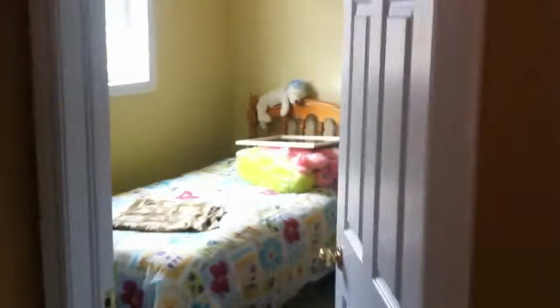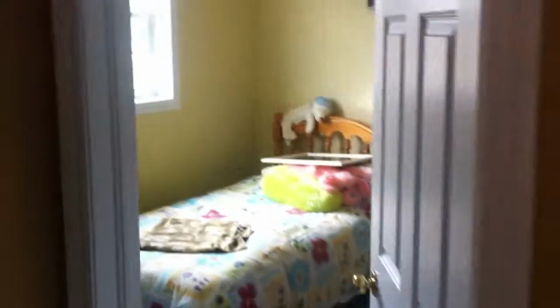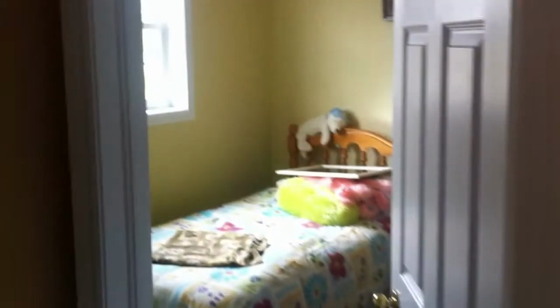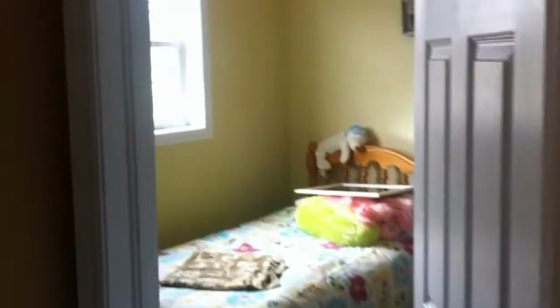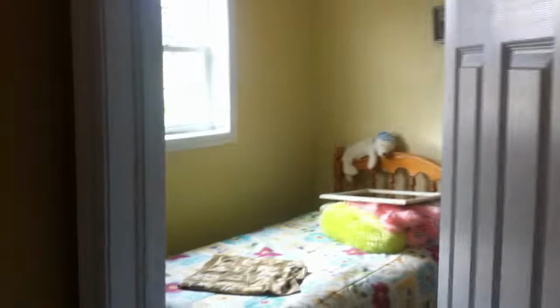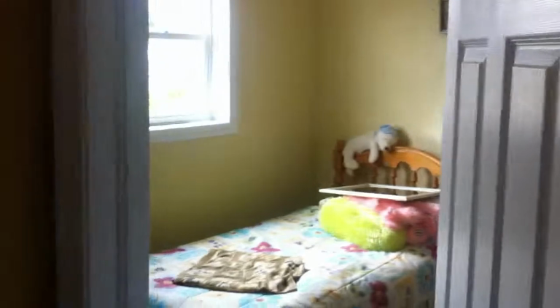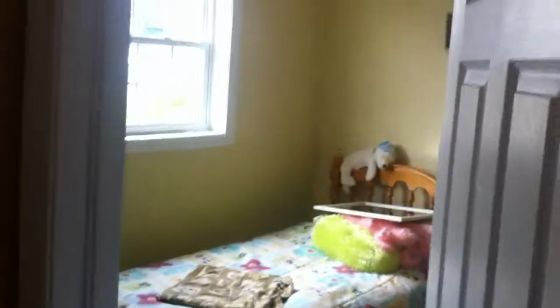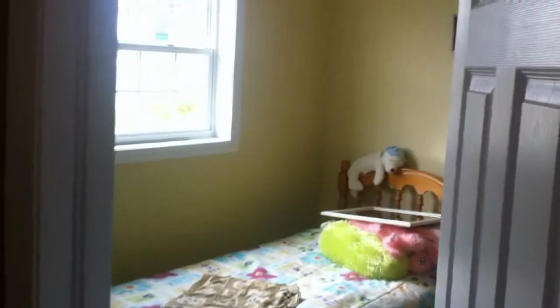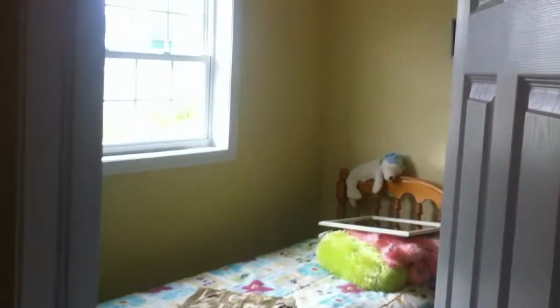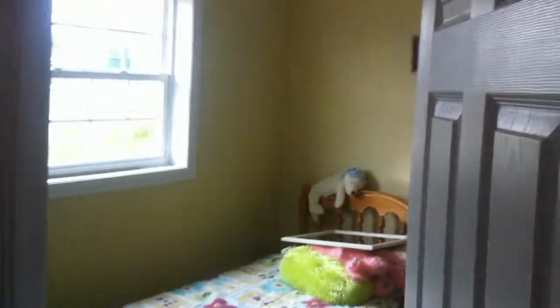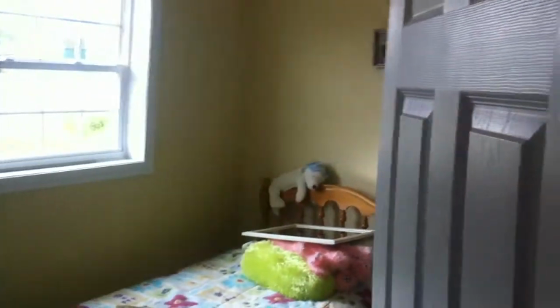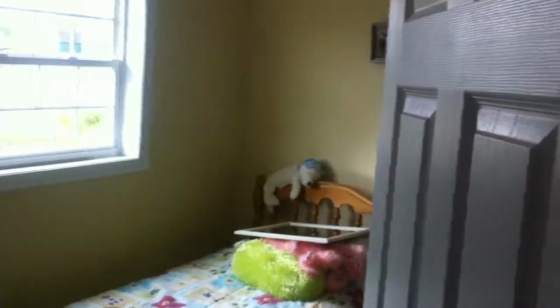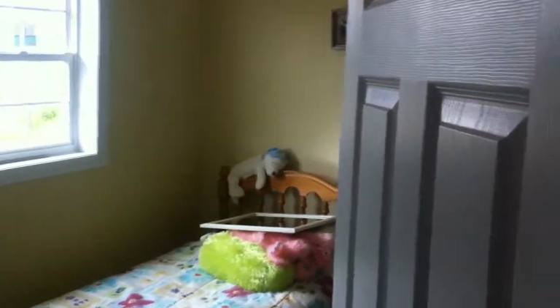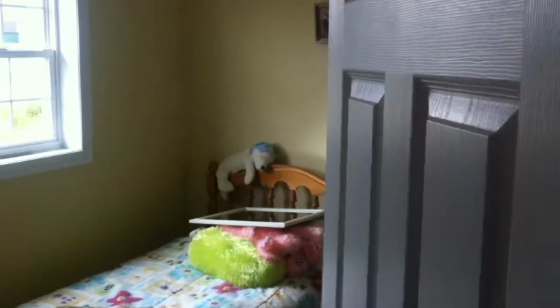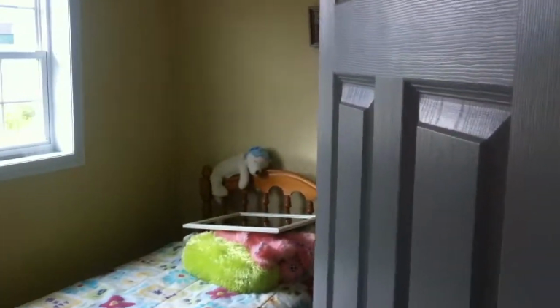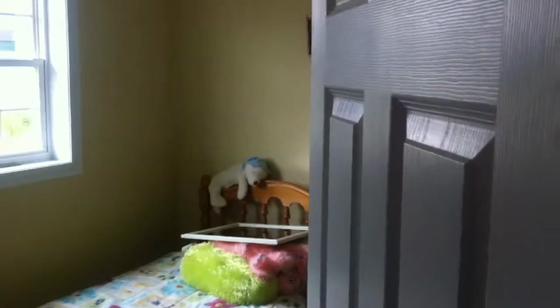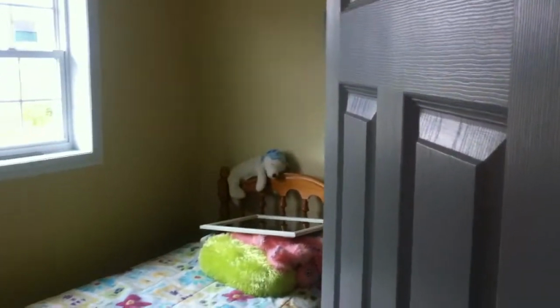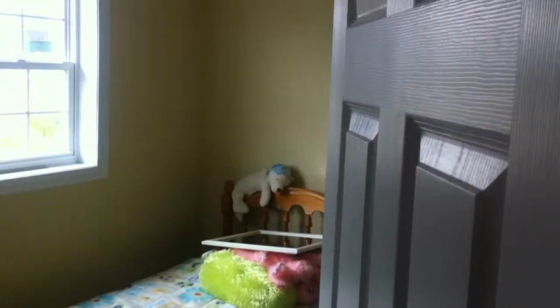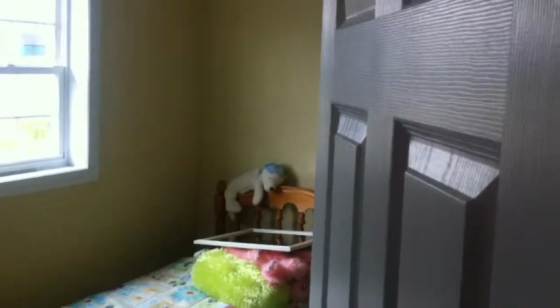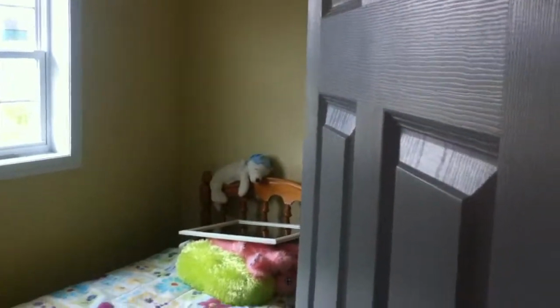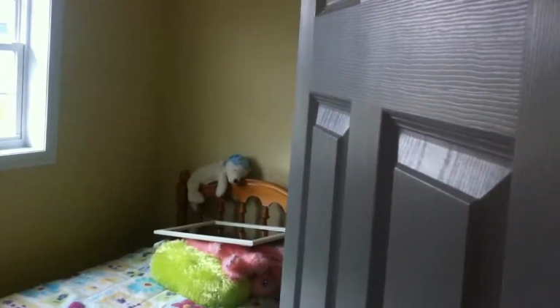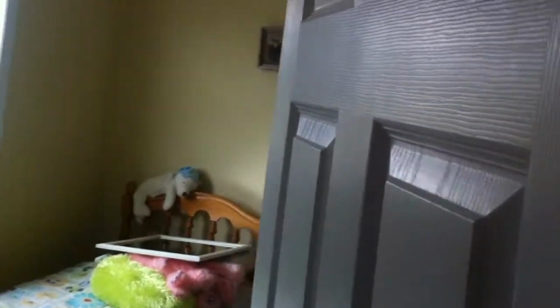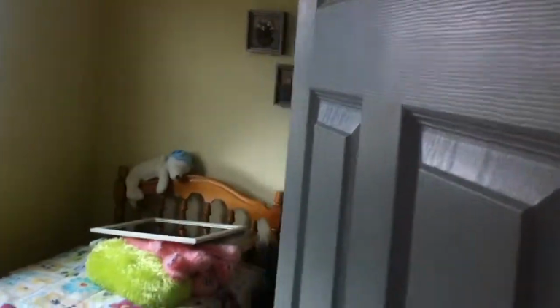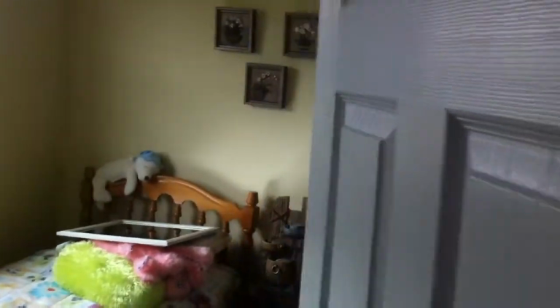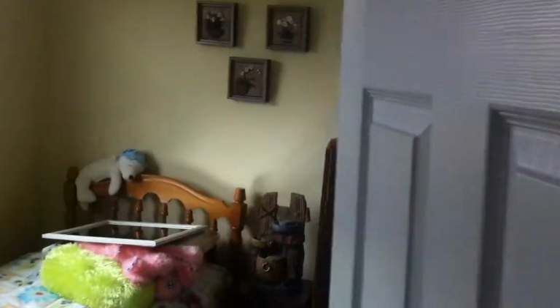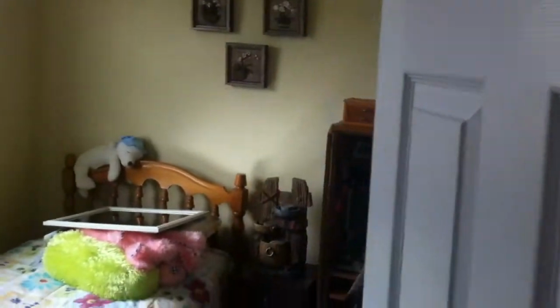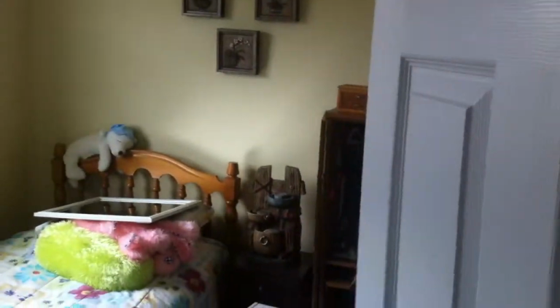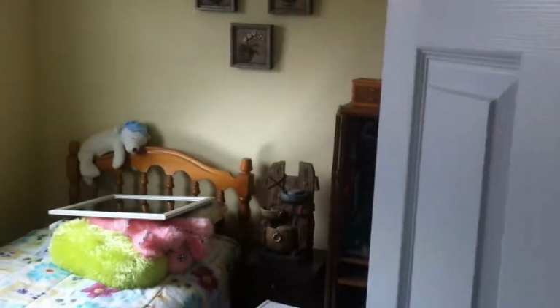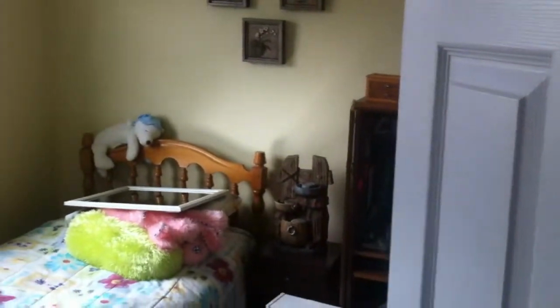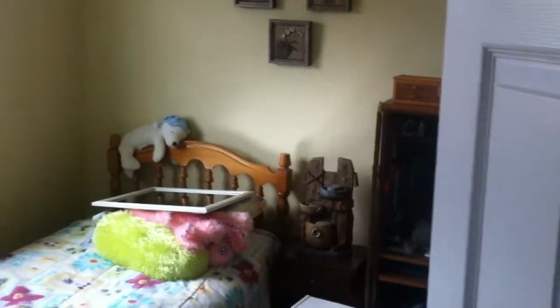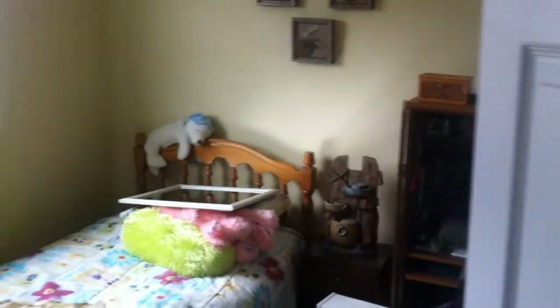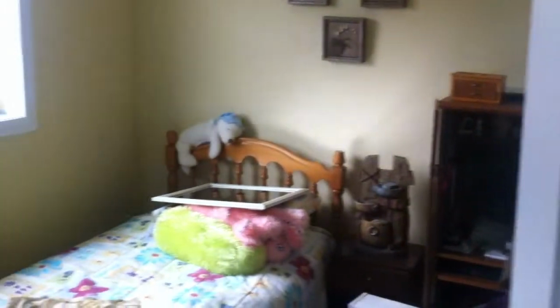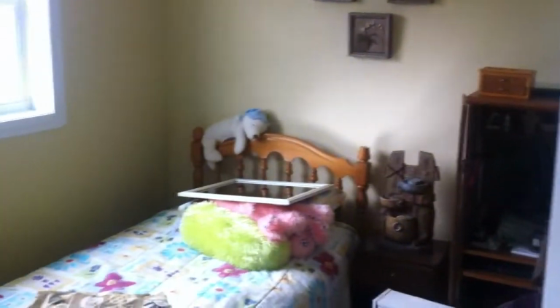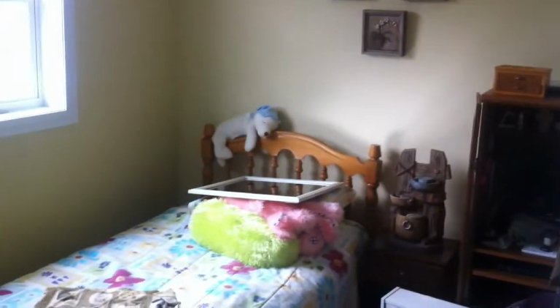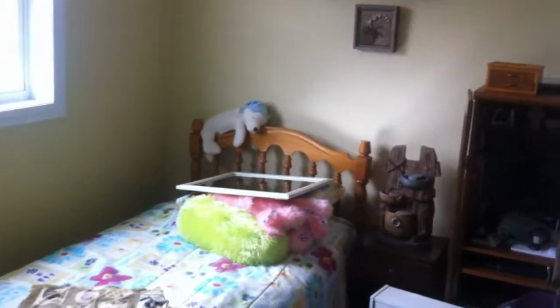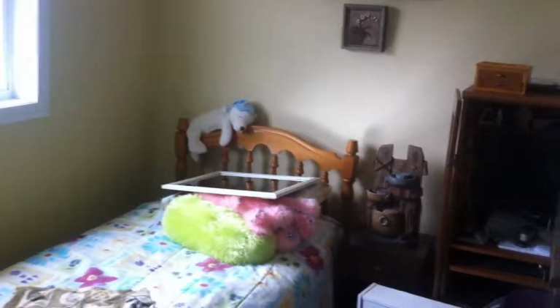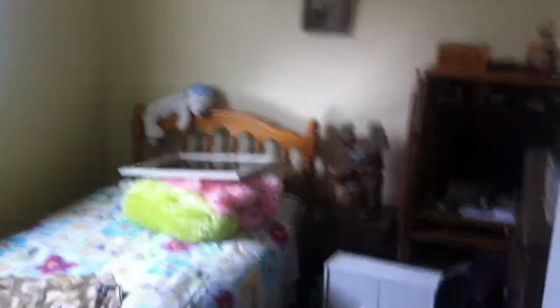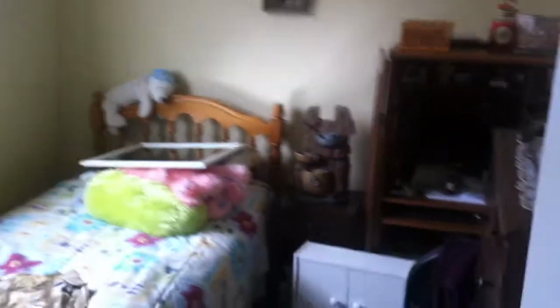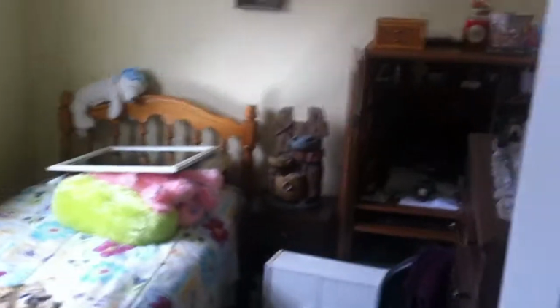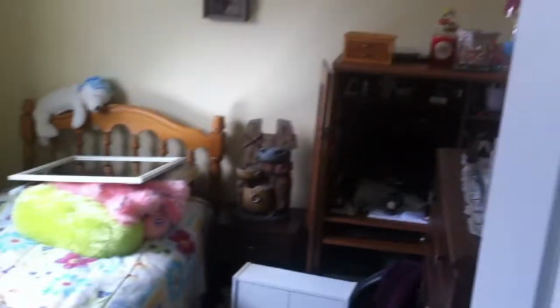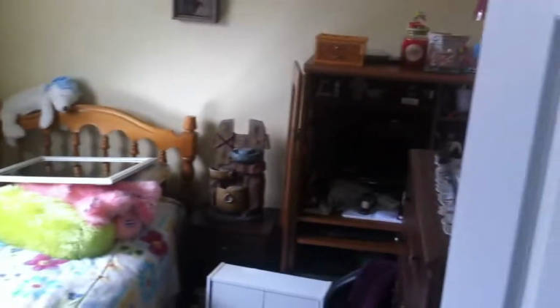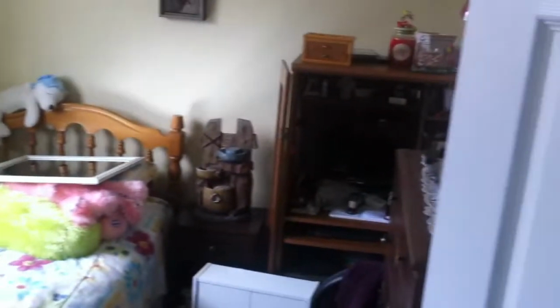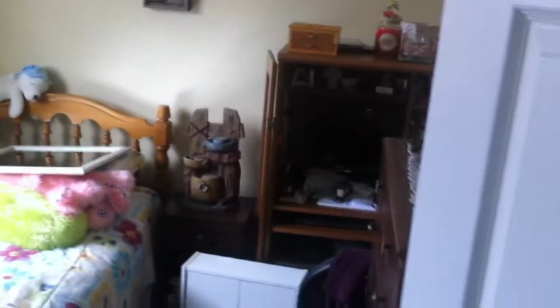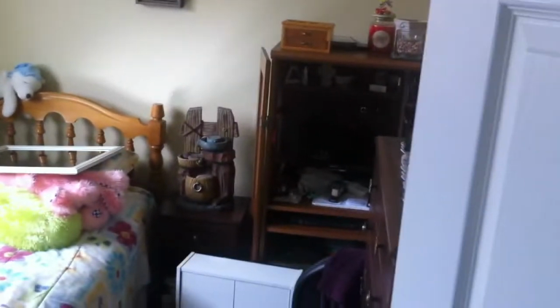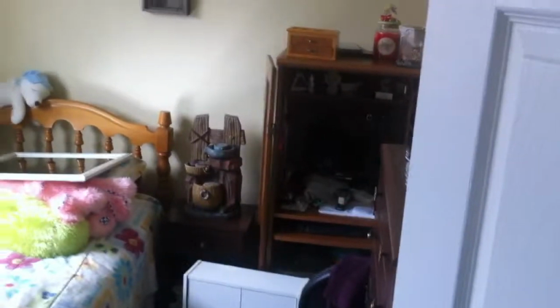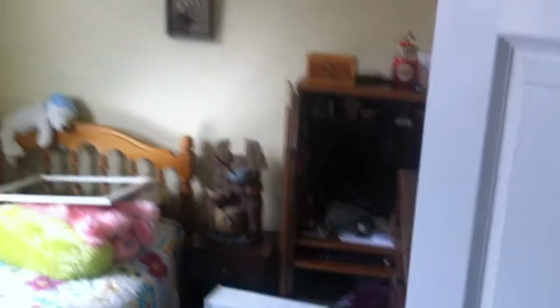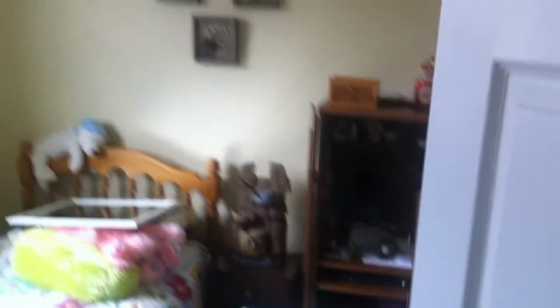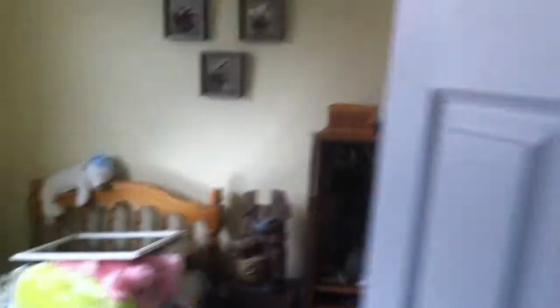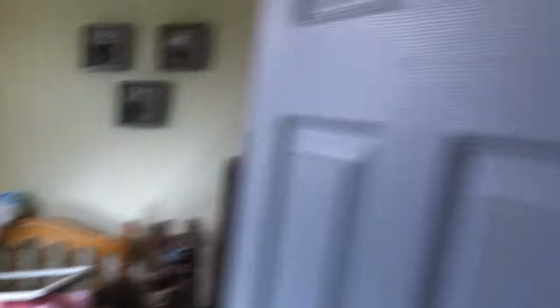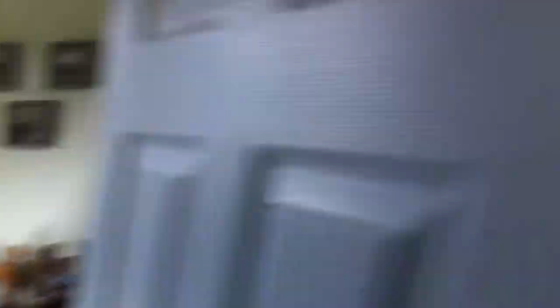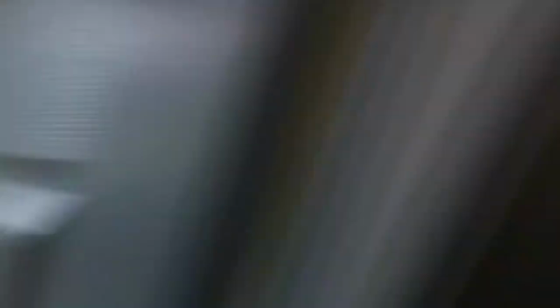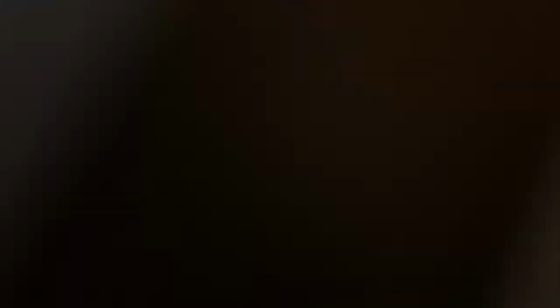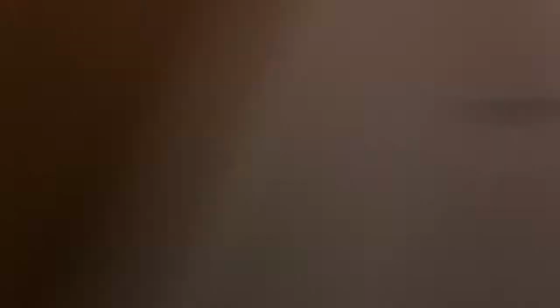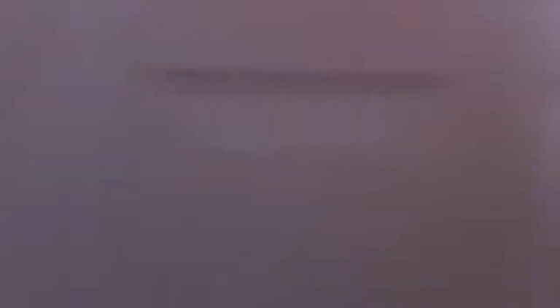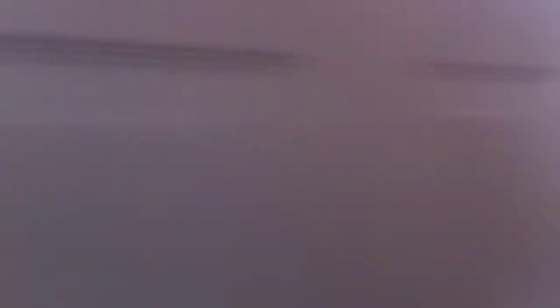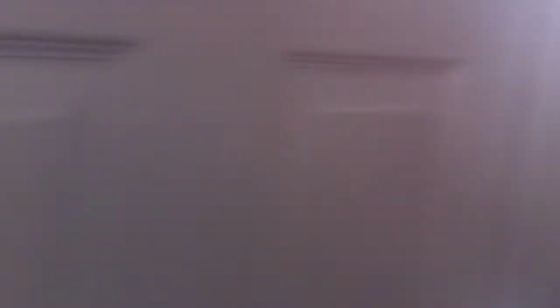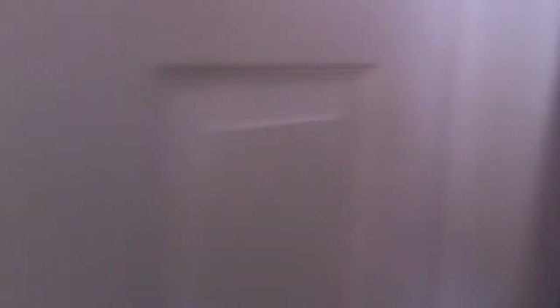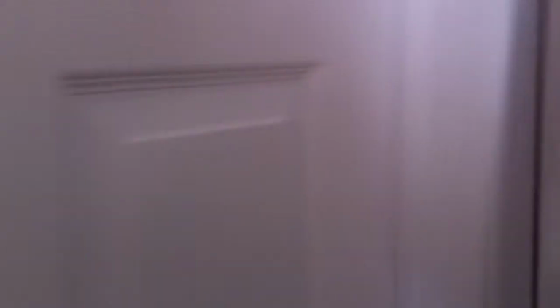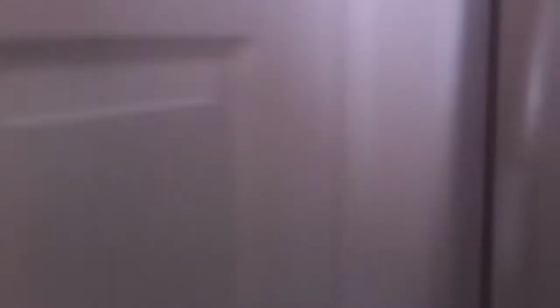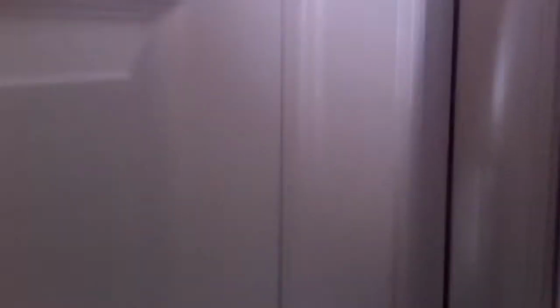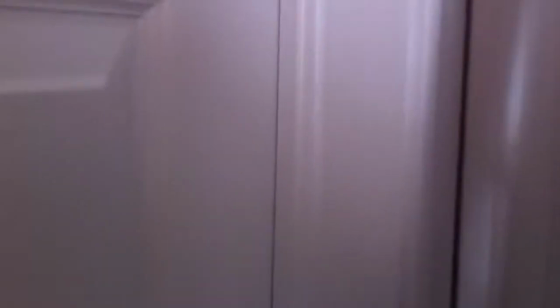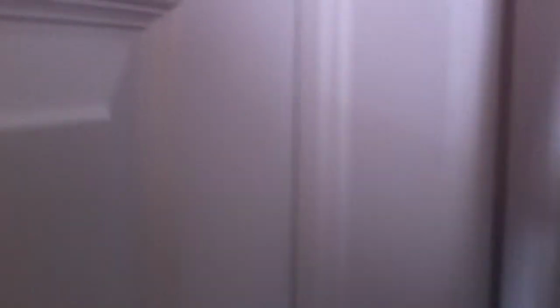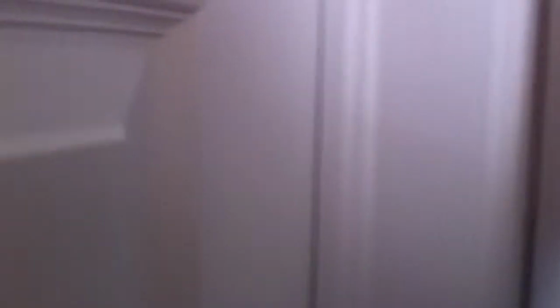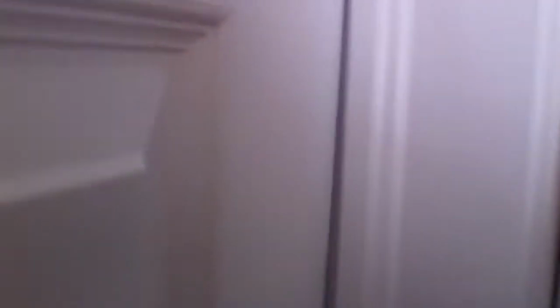This is the small bedroom I was telling you about. And then we have the main bedroom right here.